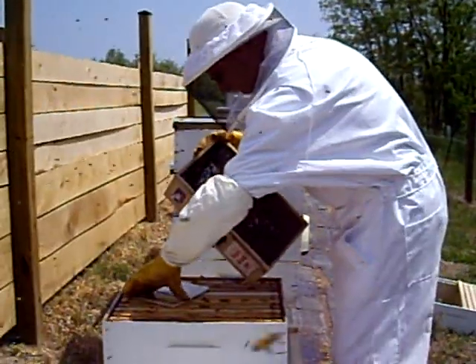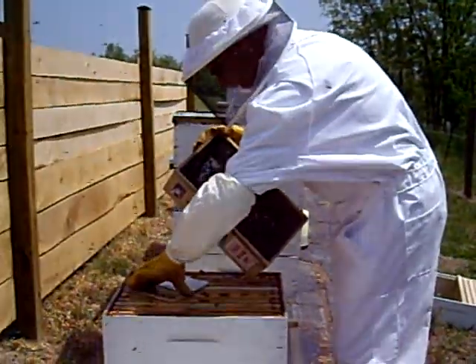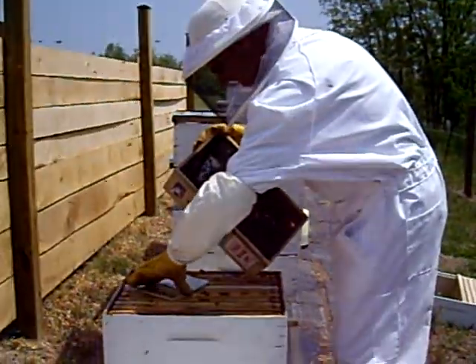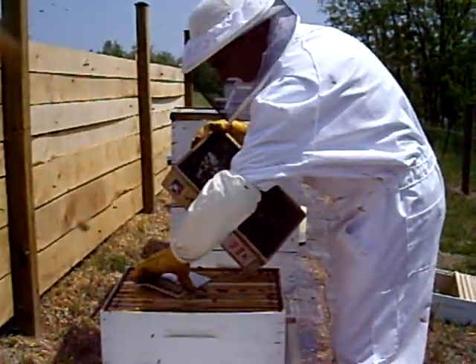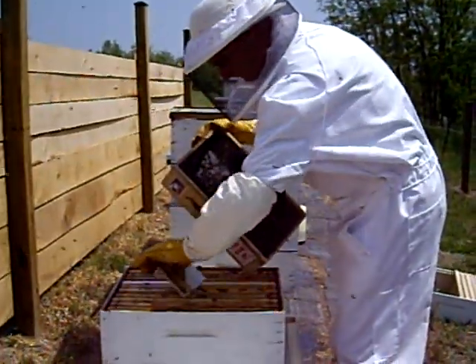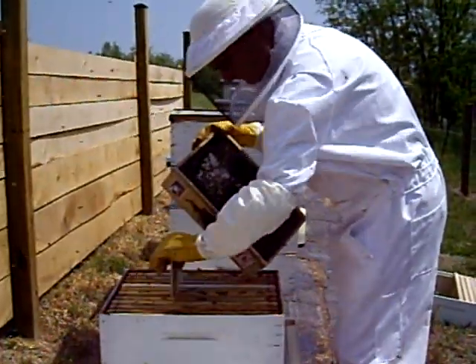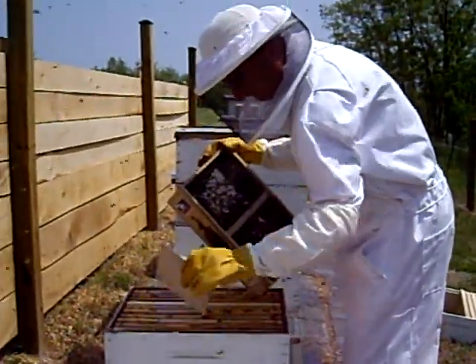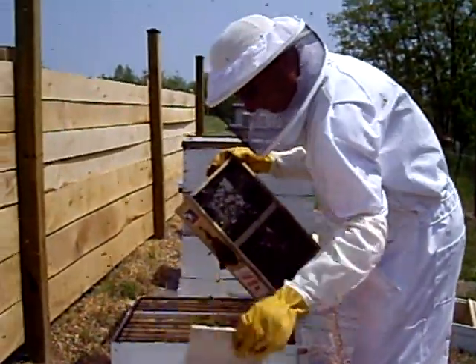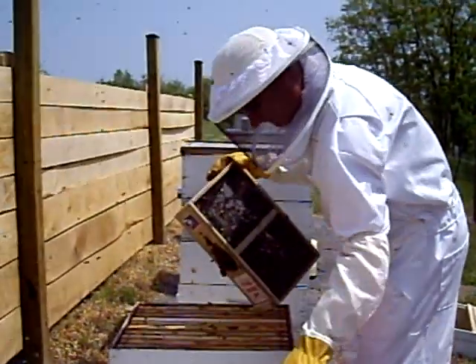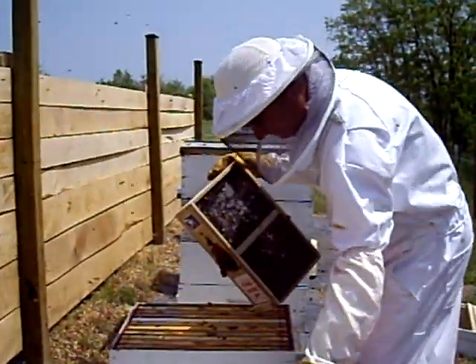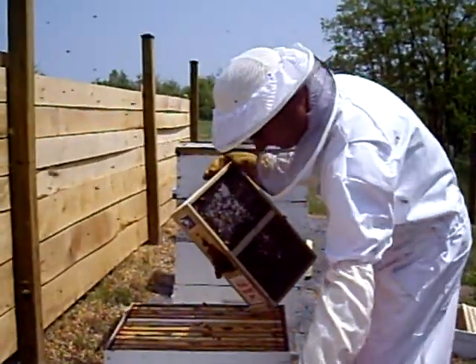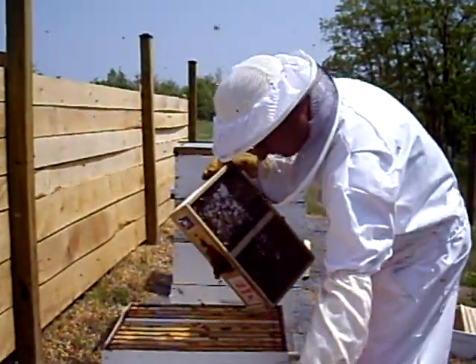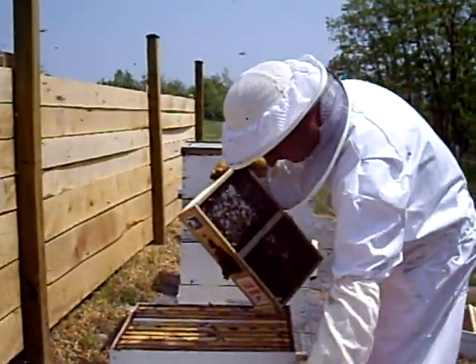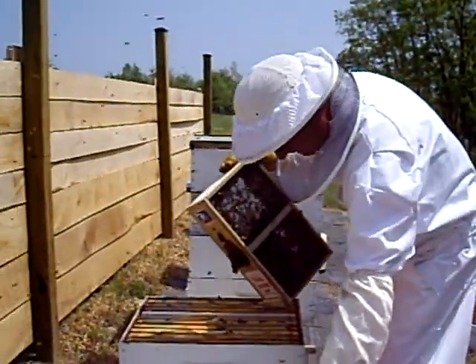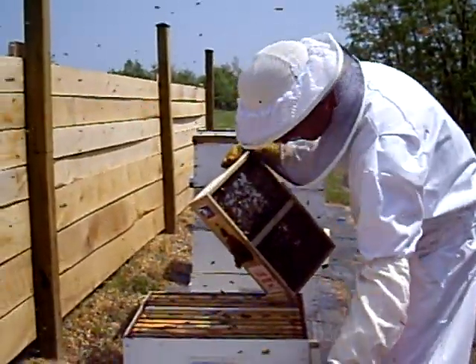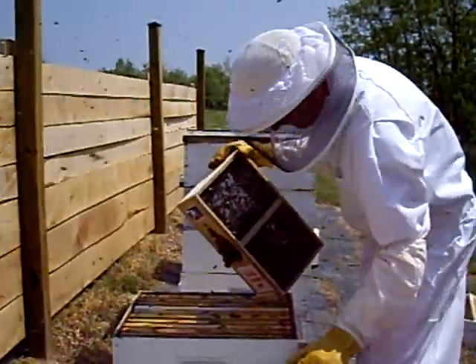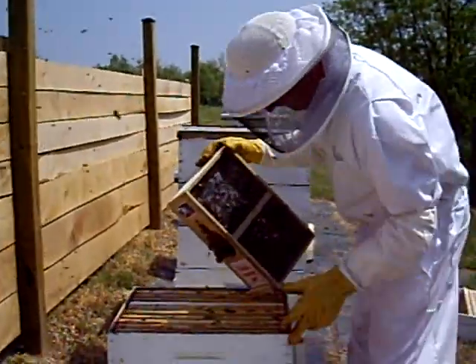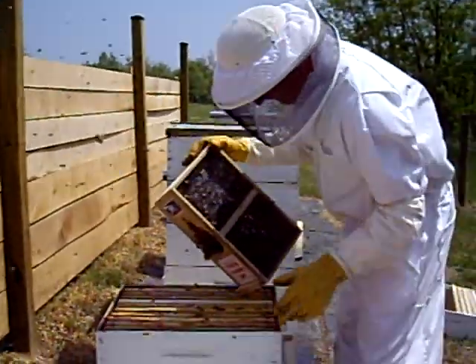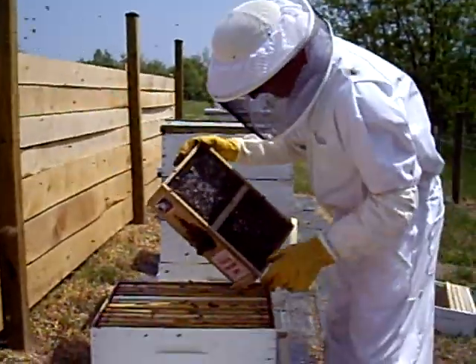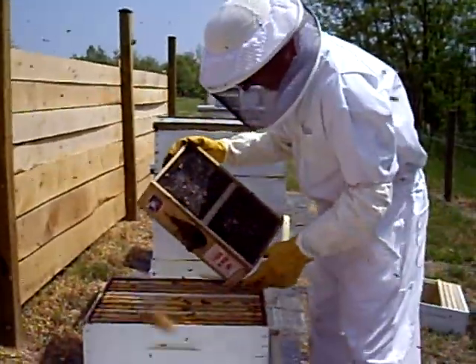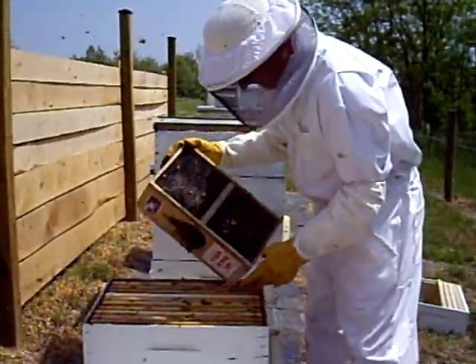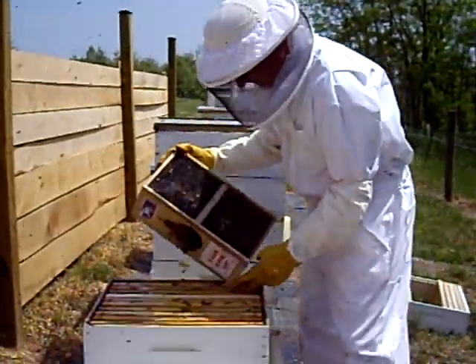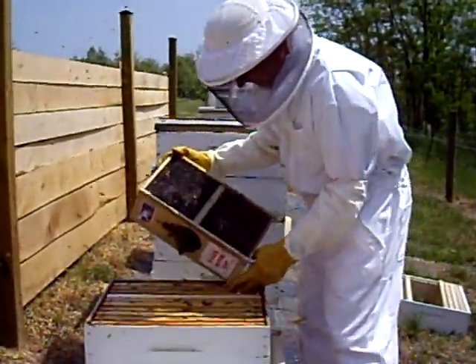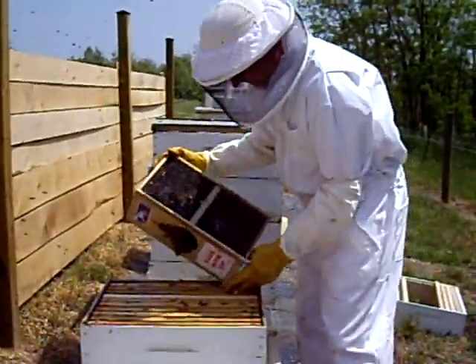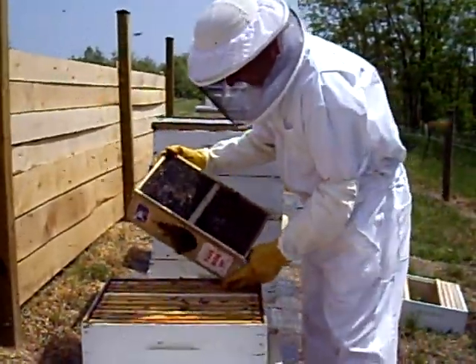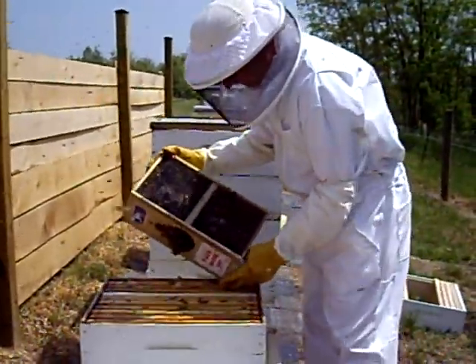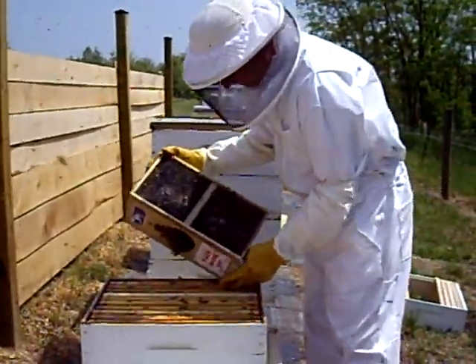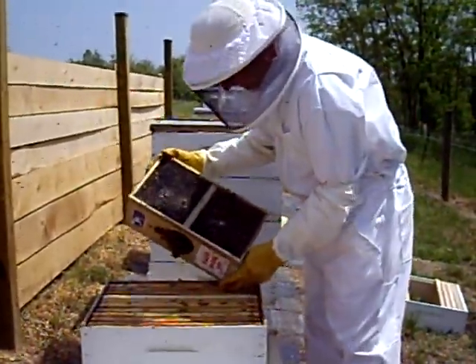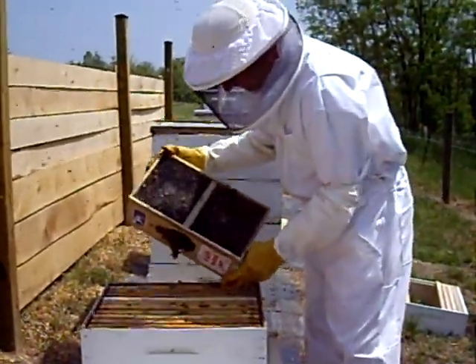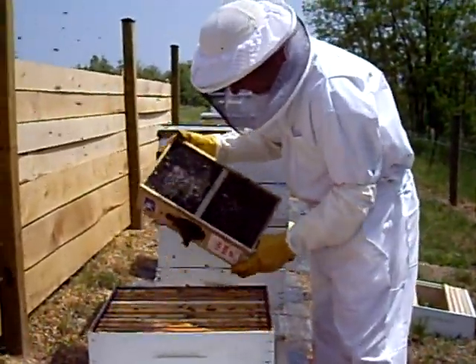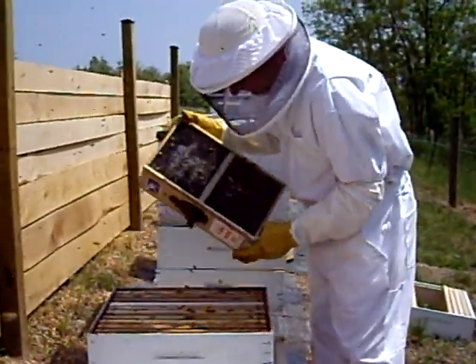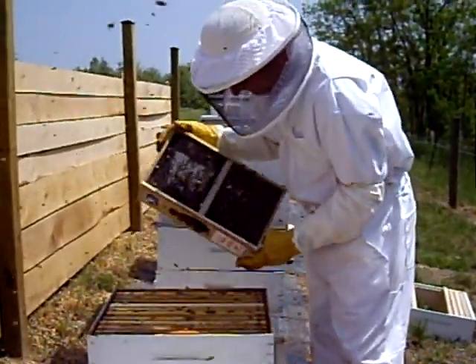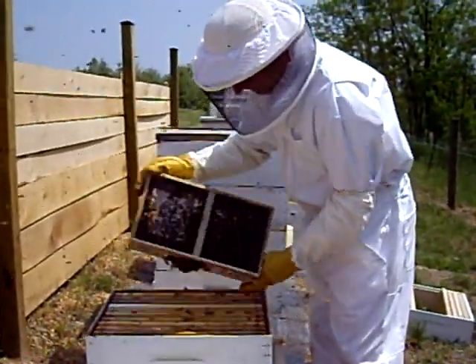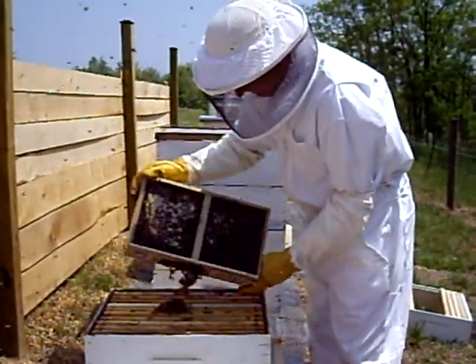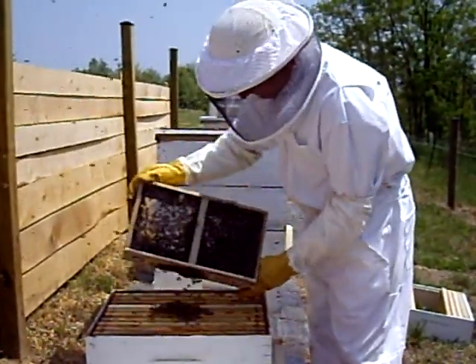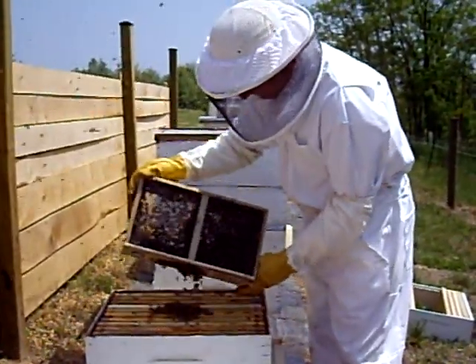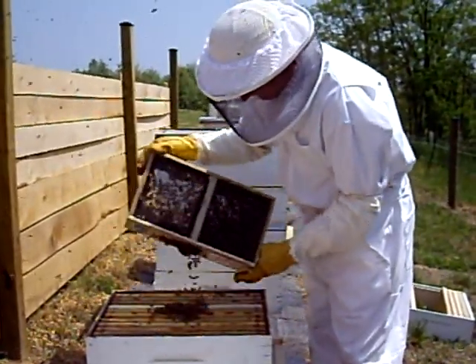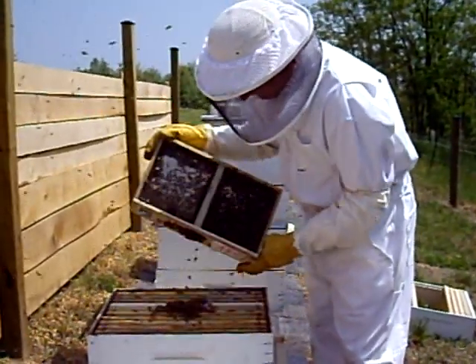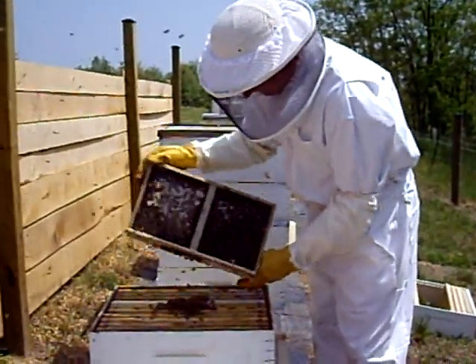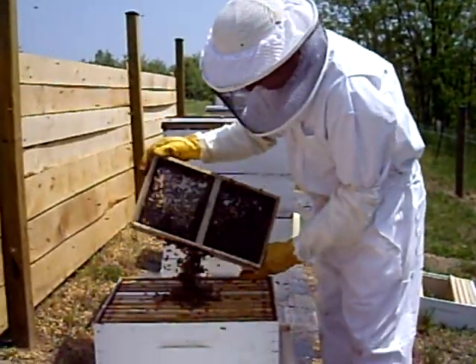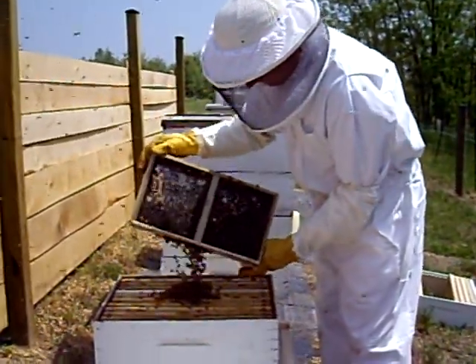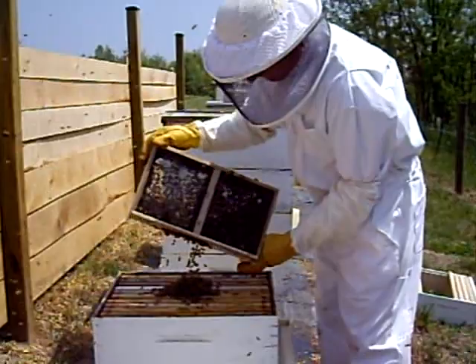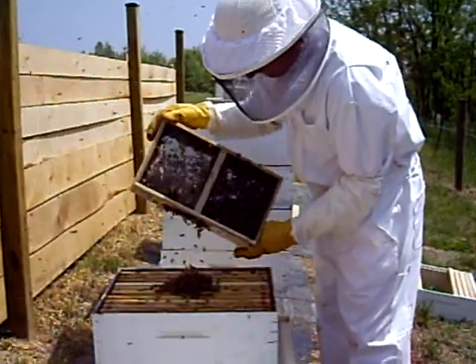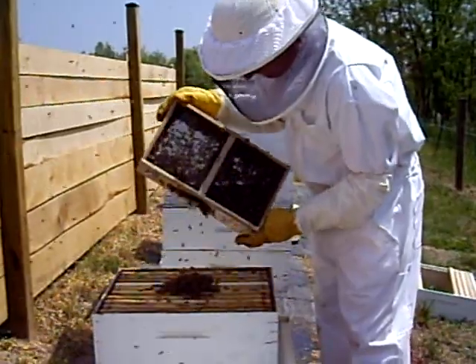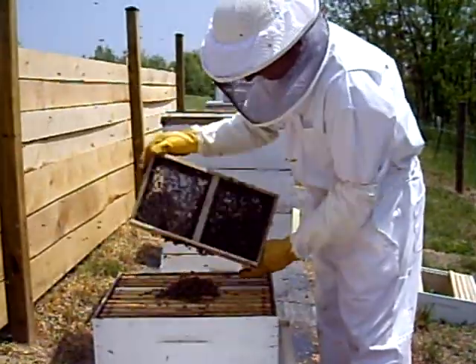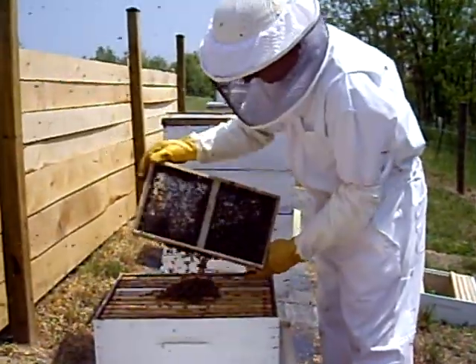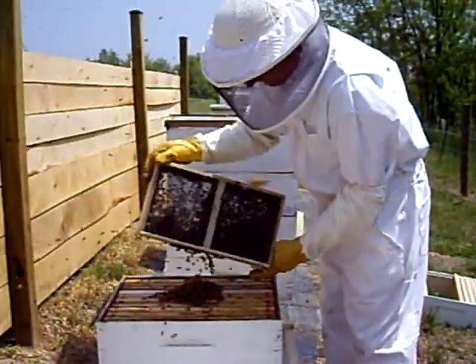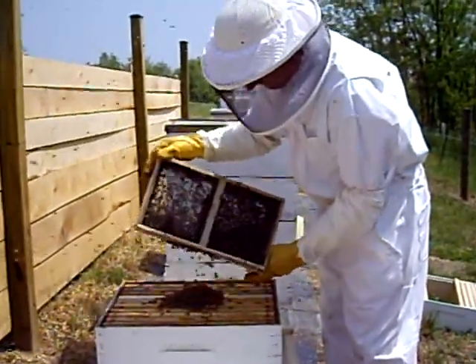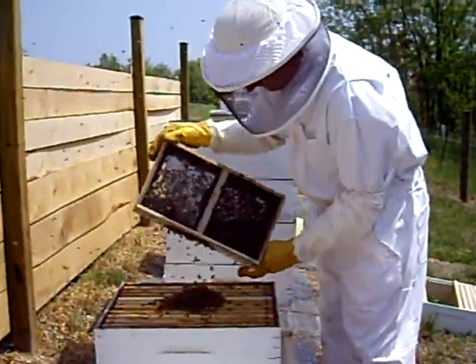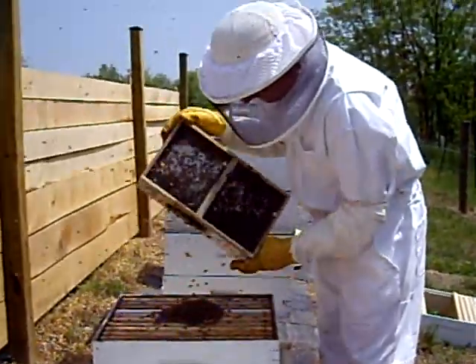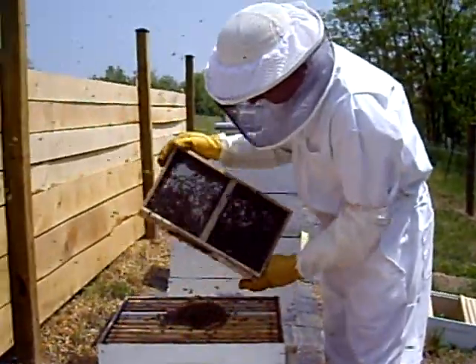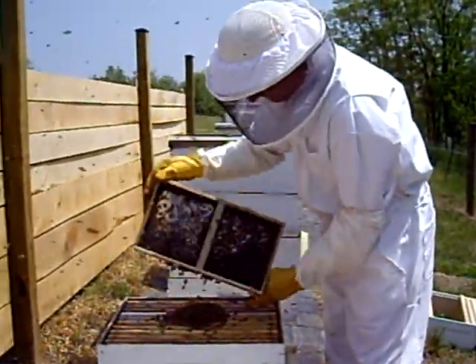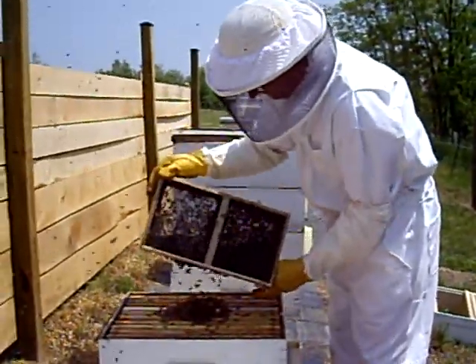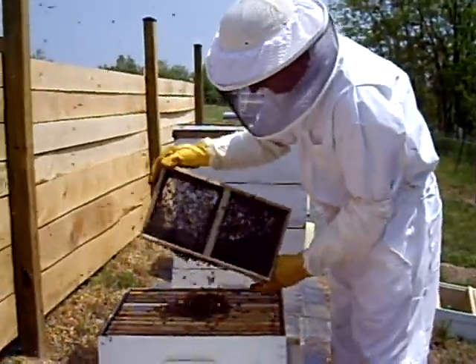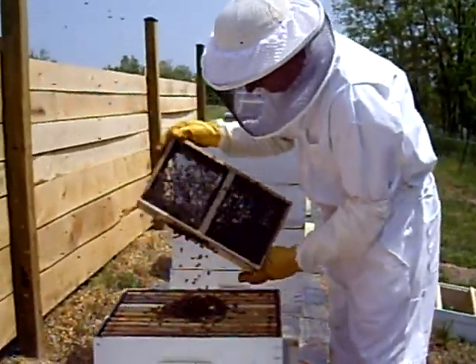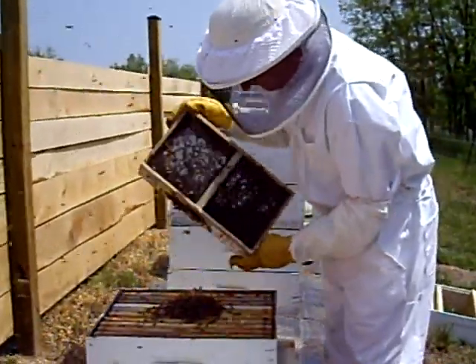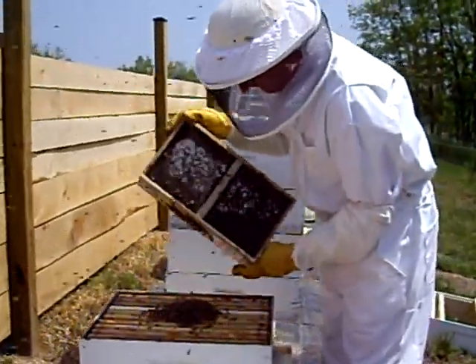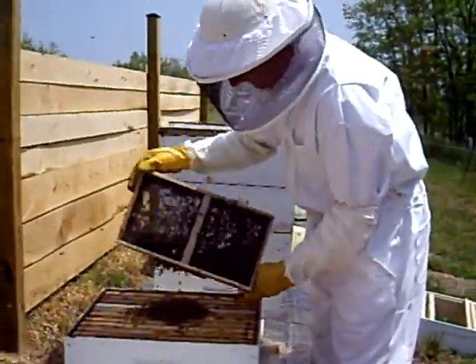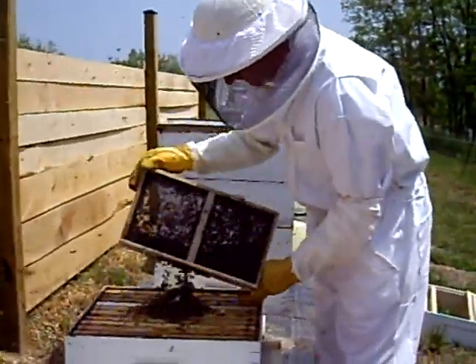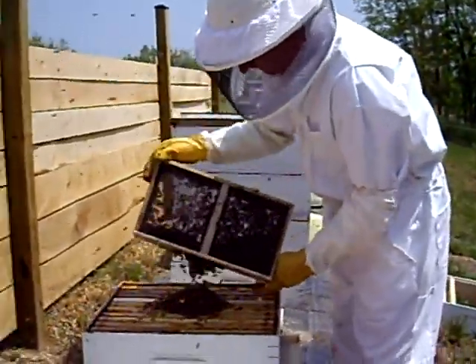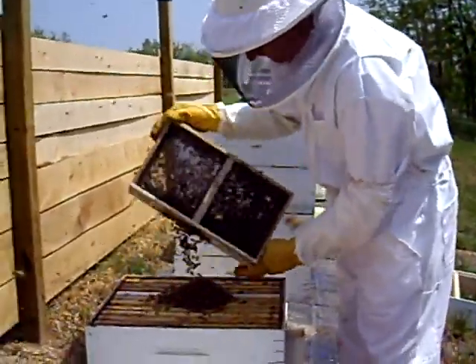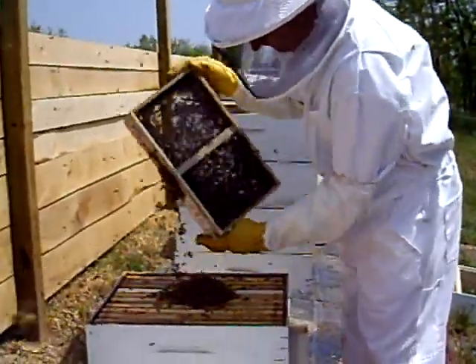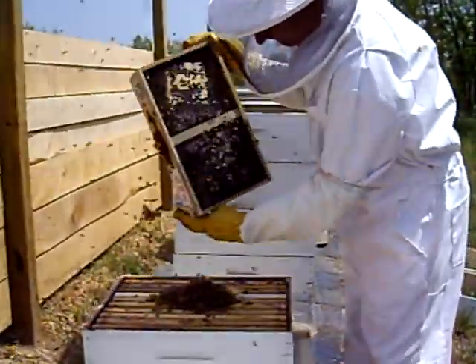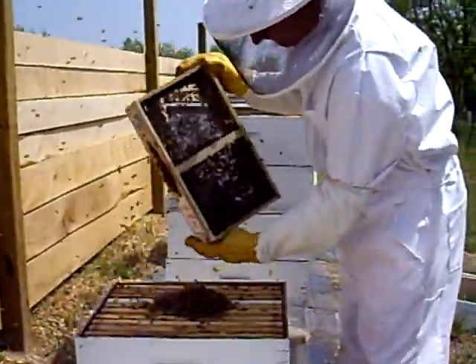We're installing a package of bees. This is a 3-pound package. That's a lot of bees.